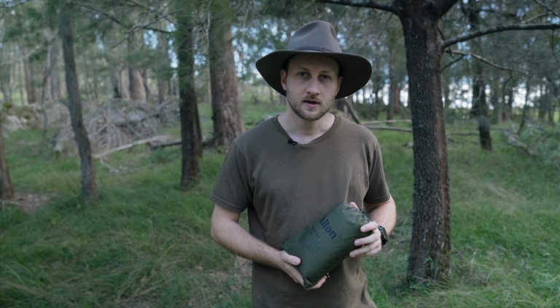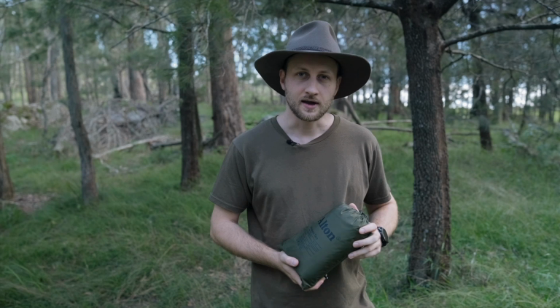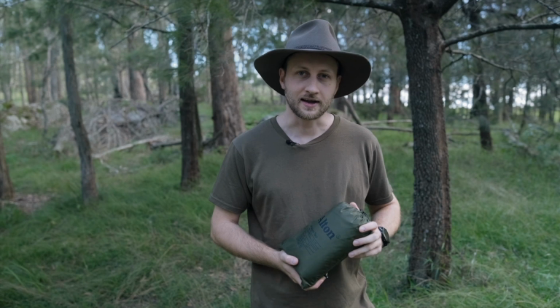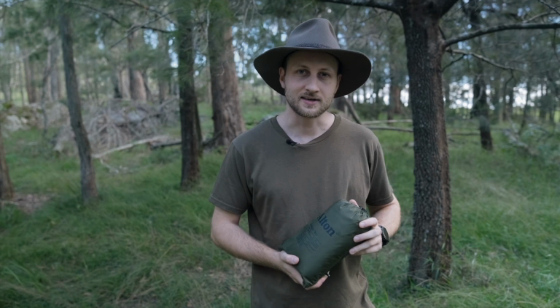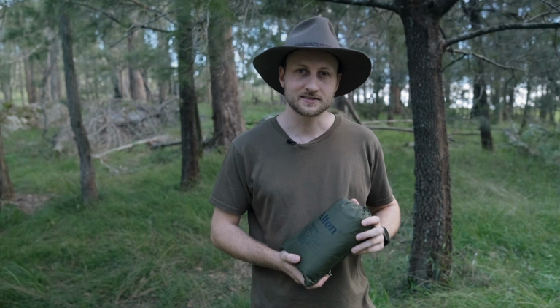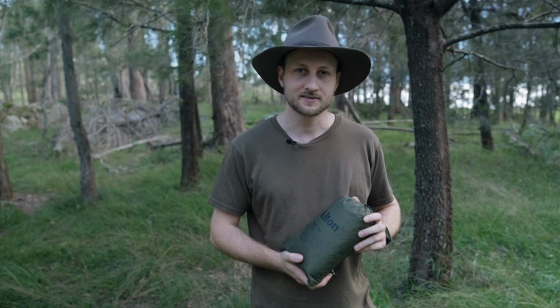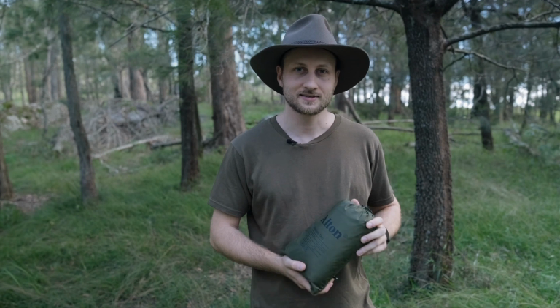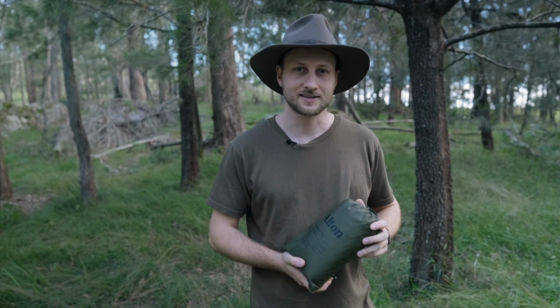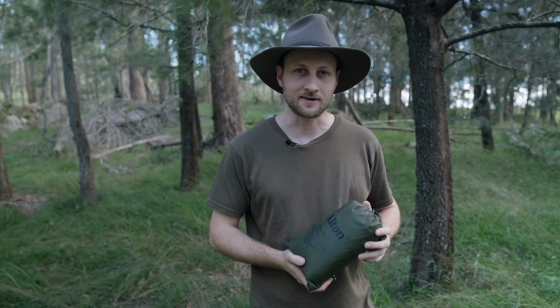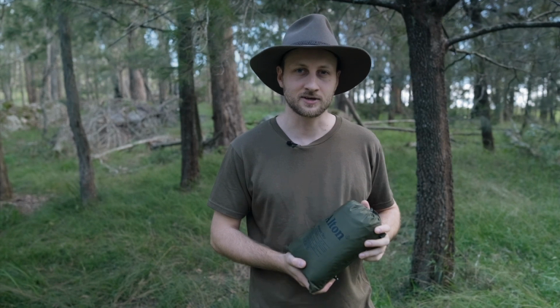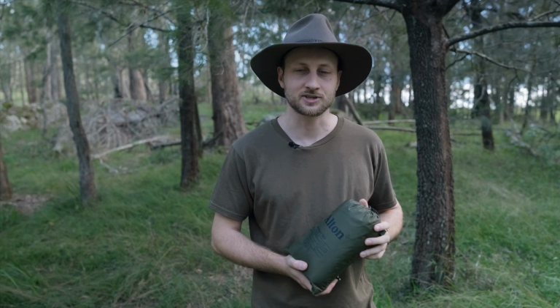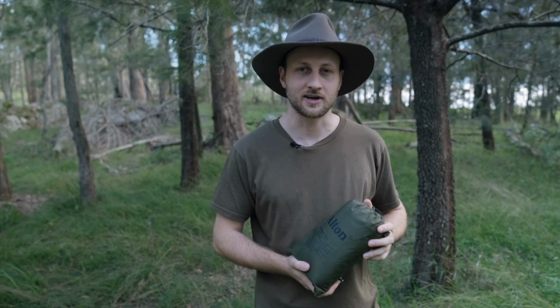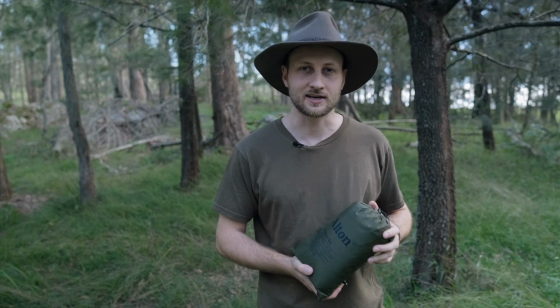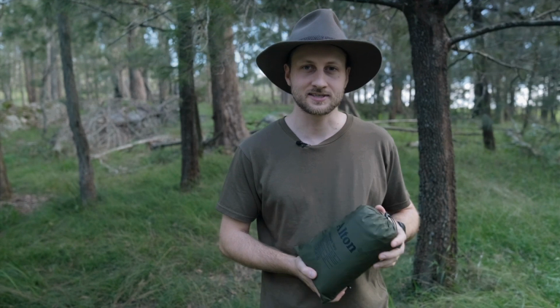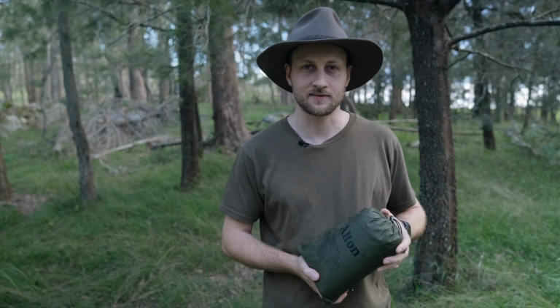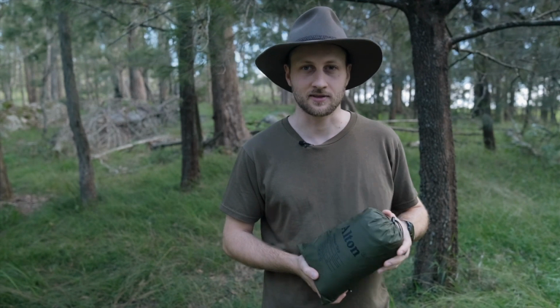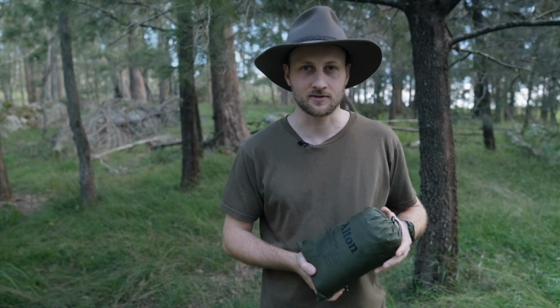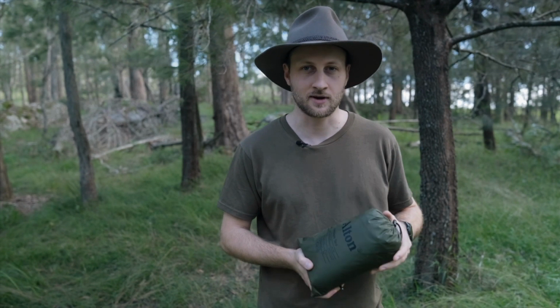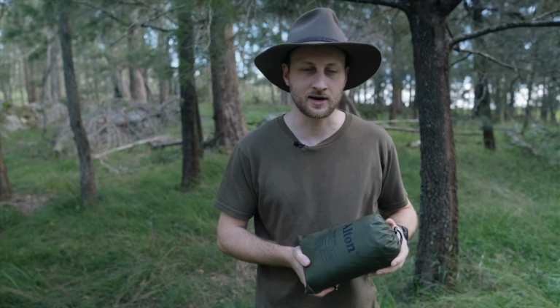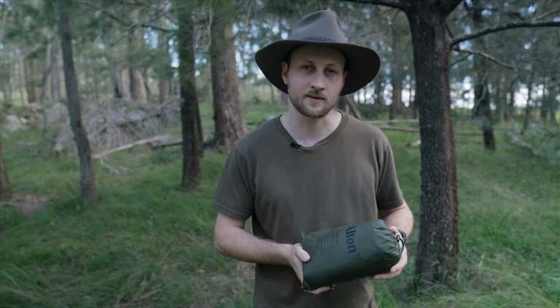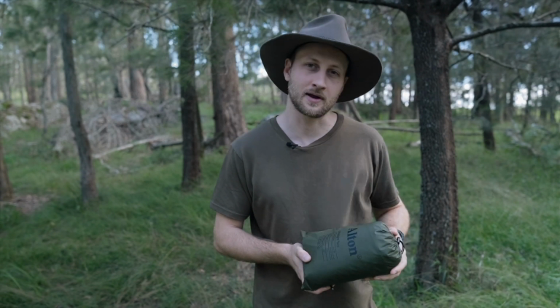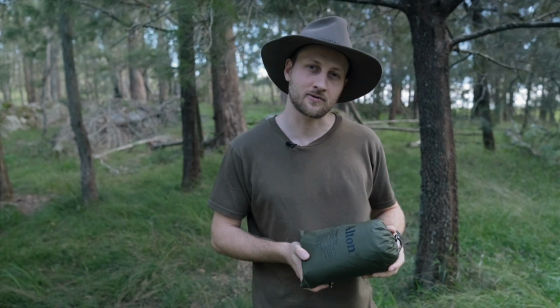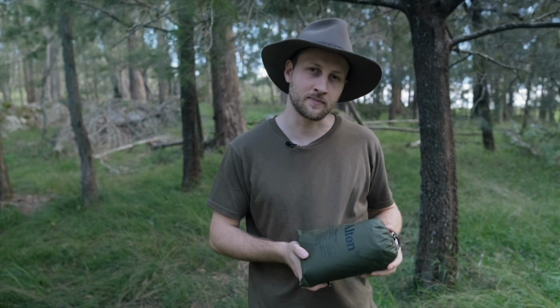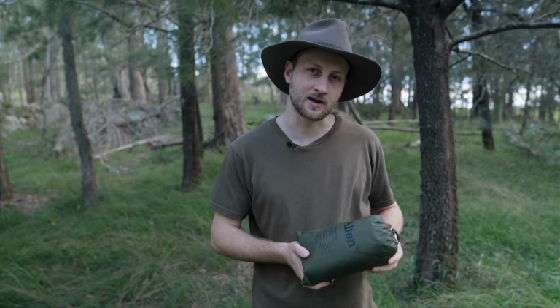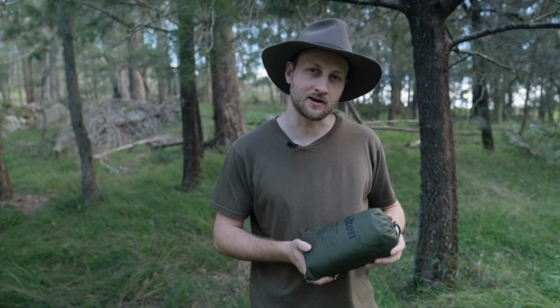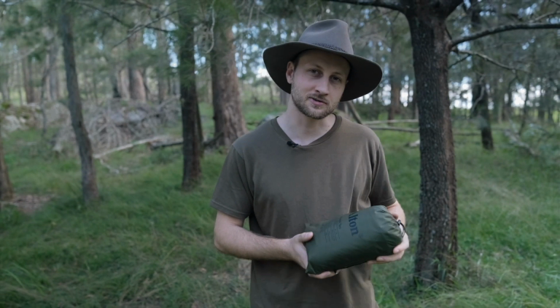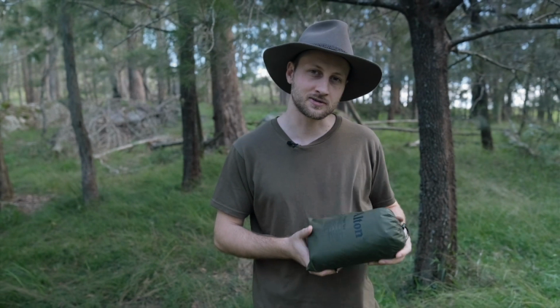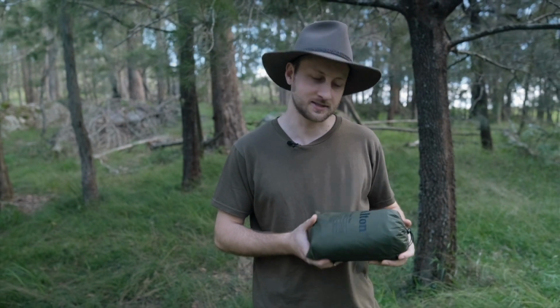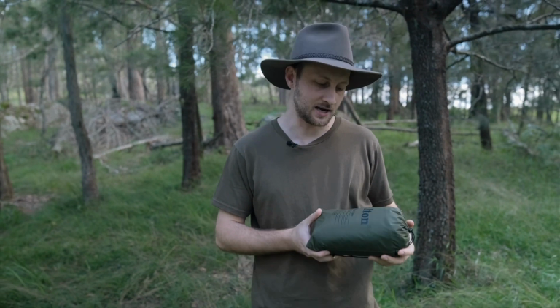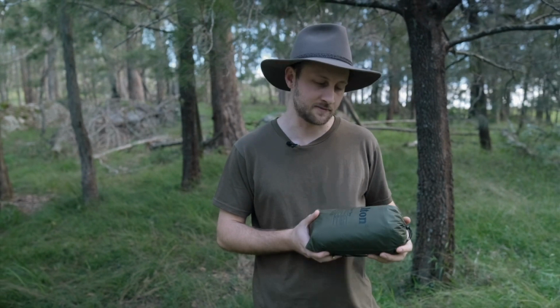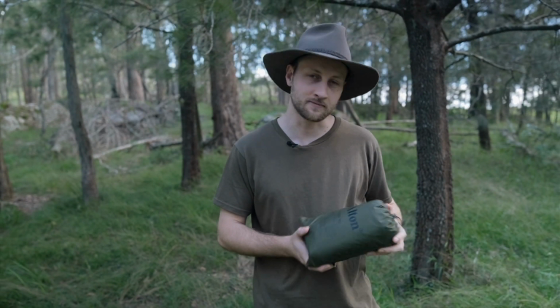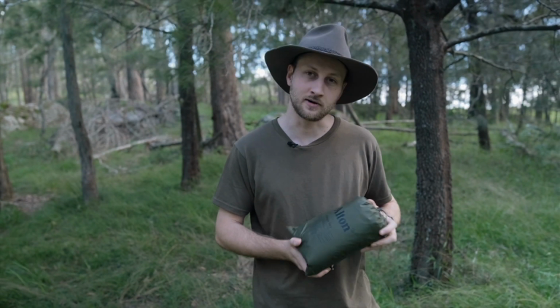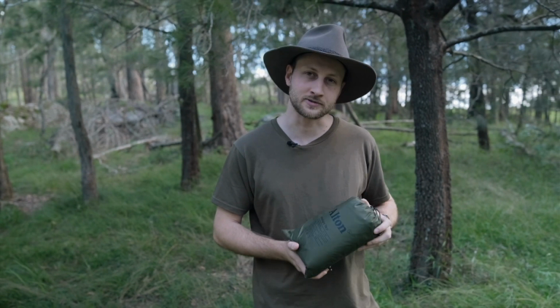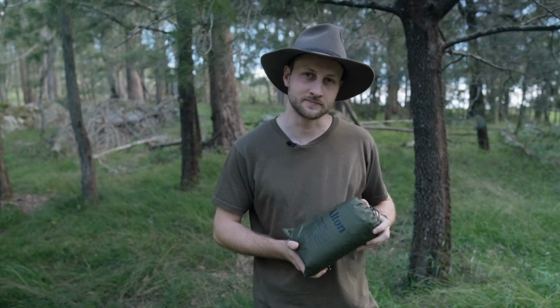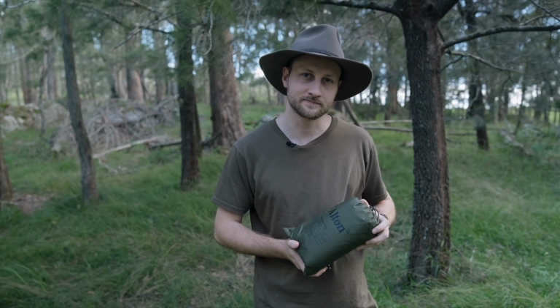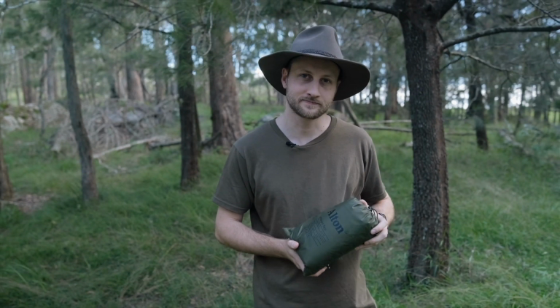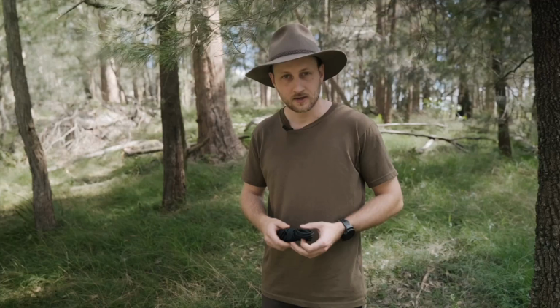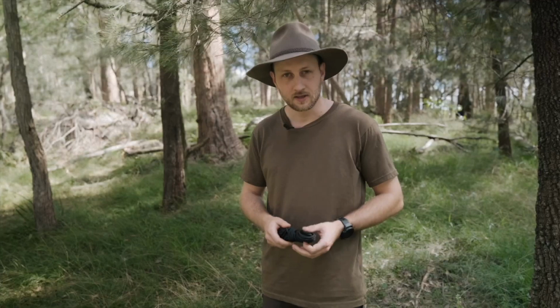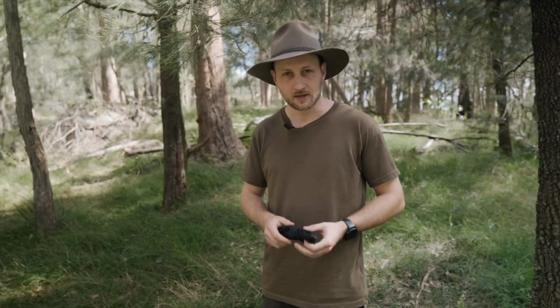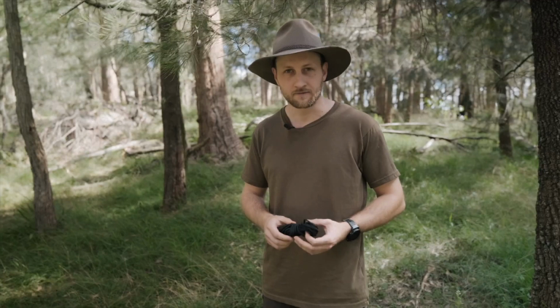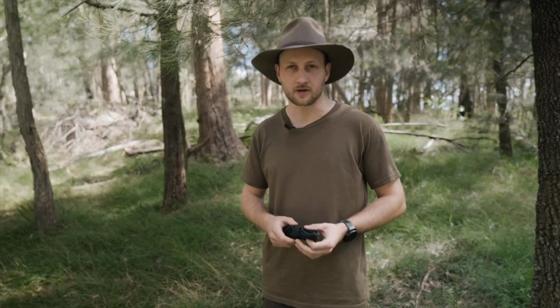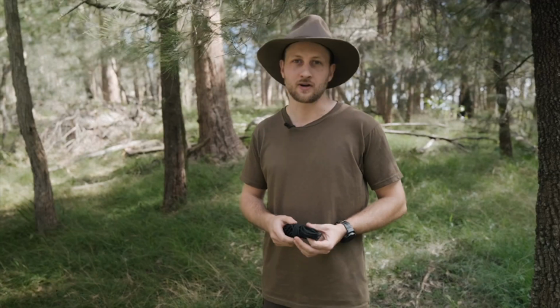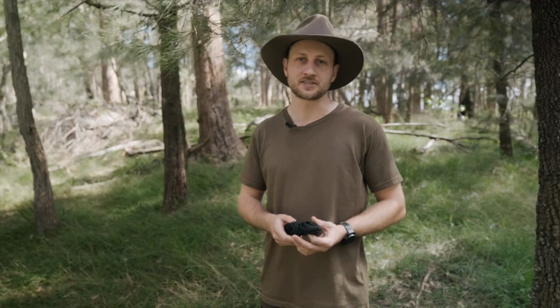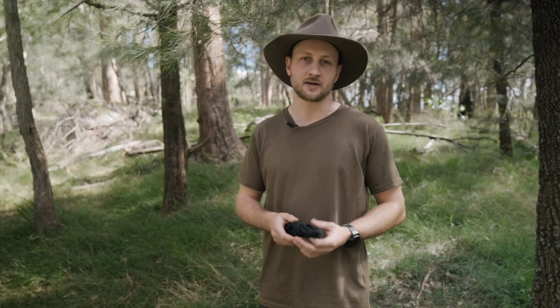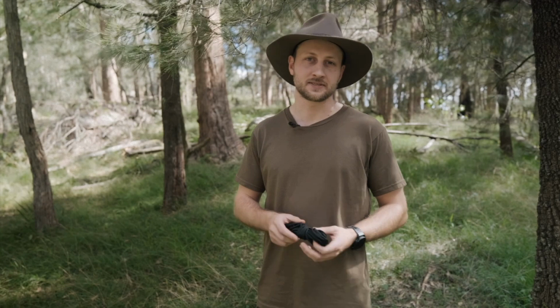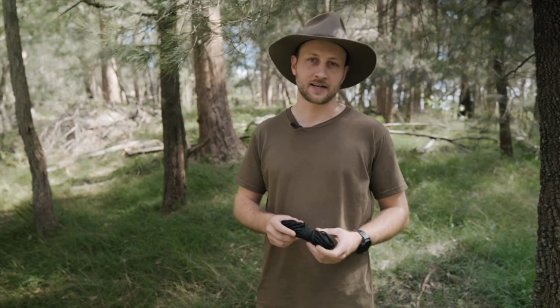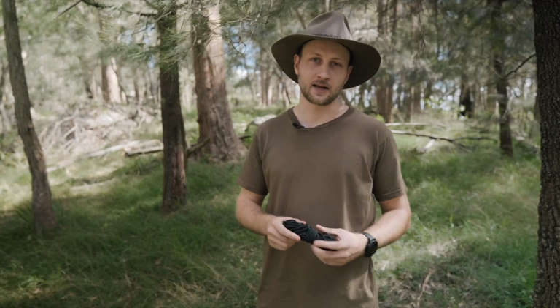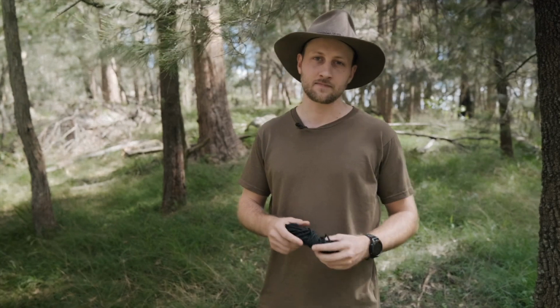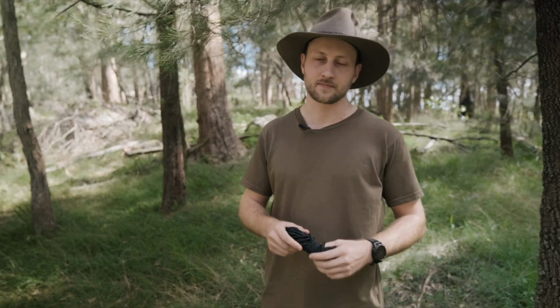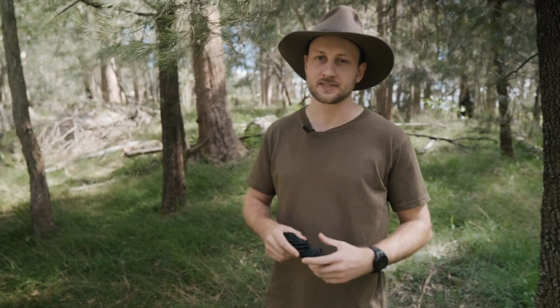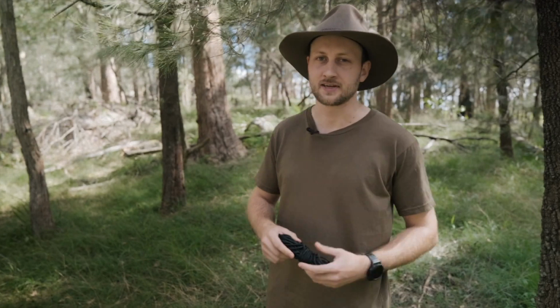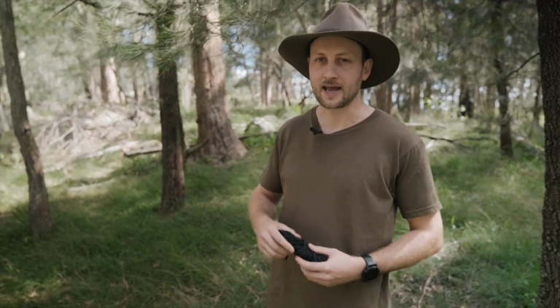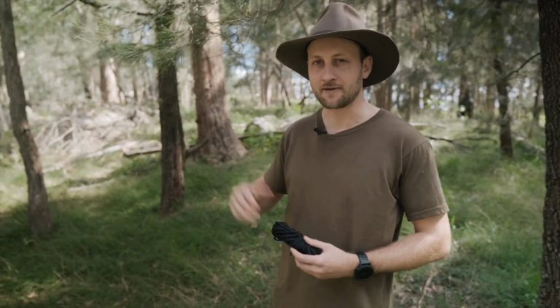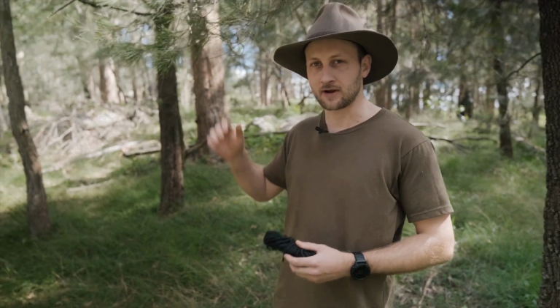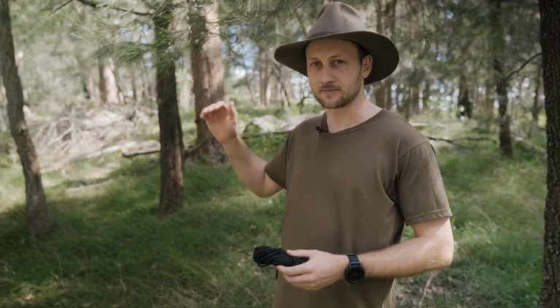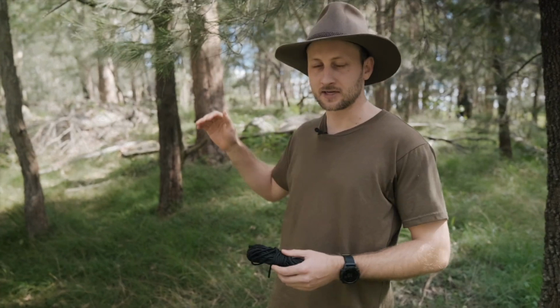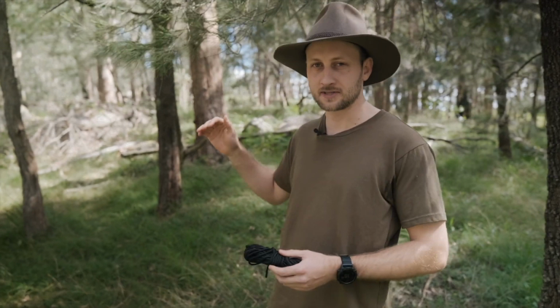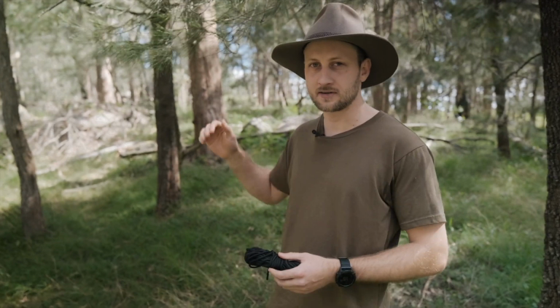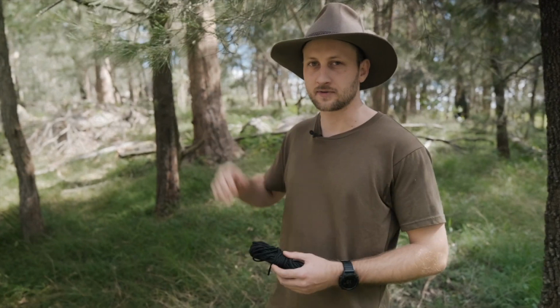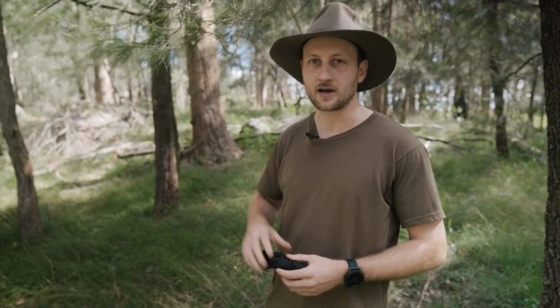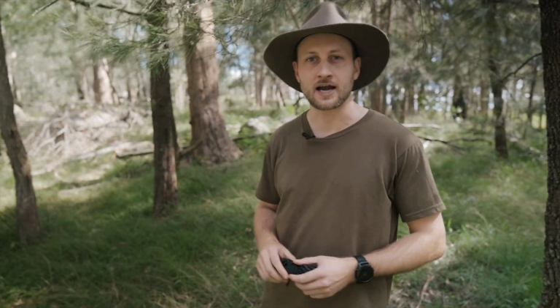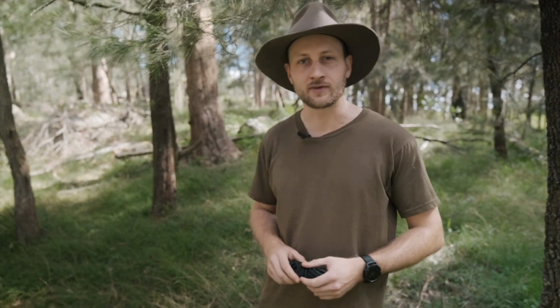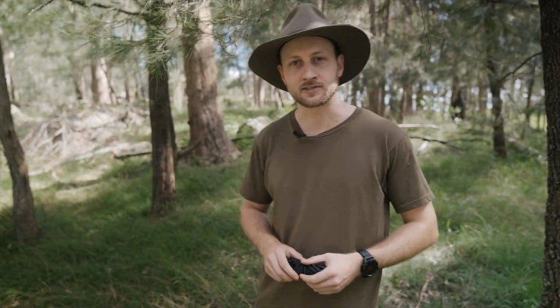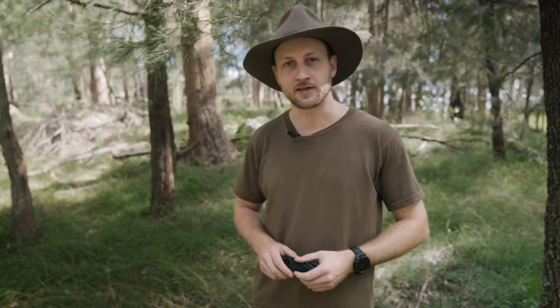Hey guys, today I'm going to show you how to set up the 3m x 3m ultralight tarp from Alton. The configuration I'll be setting up is an A-frame shelter with a high ridgeline.